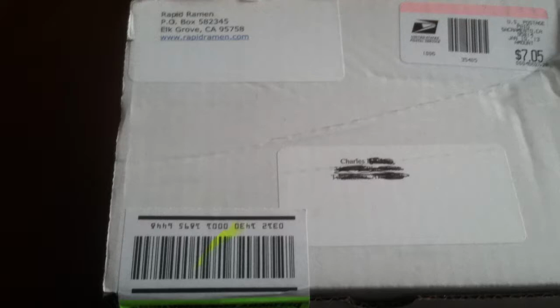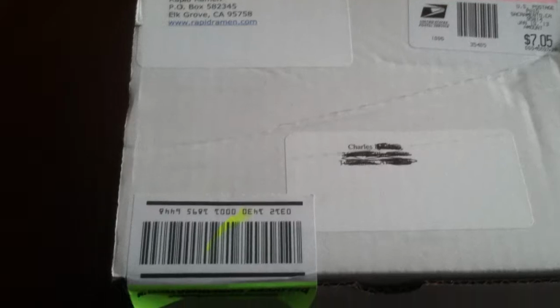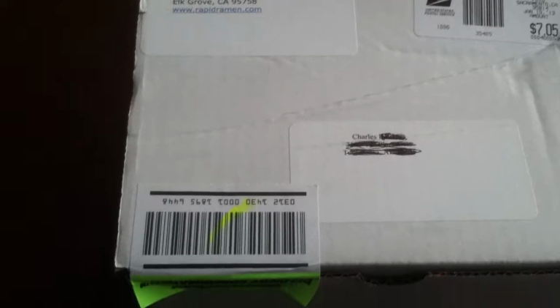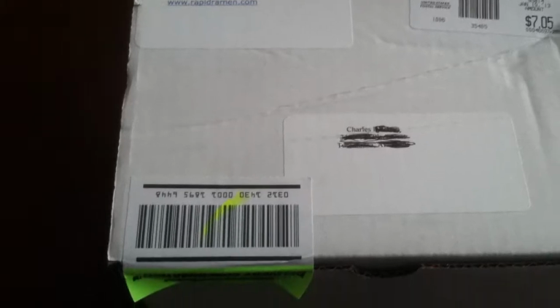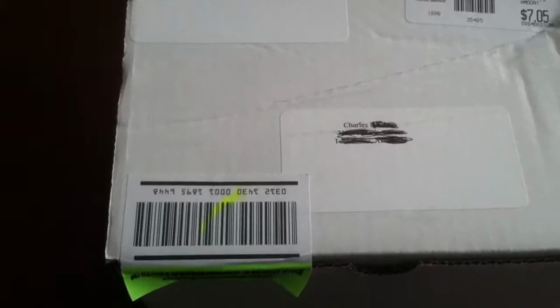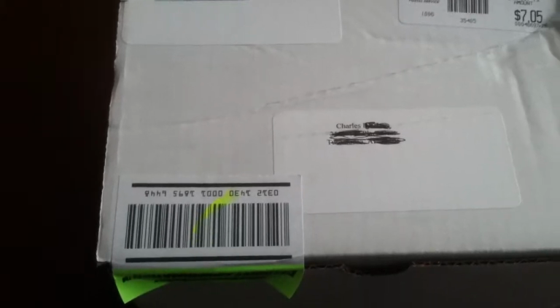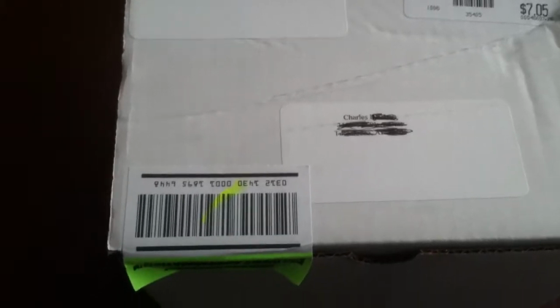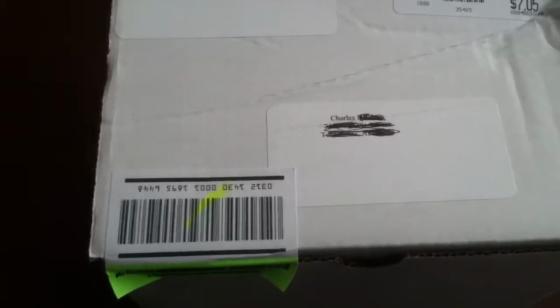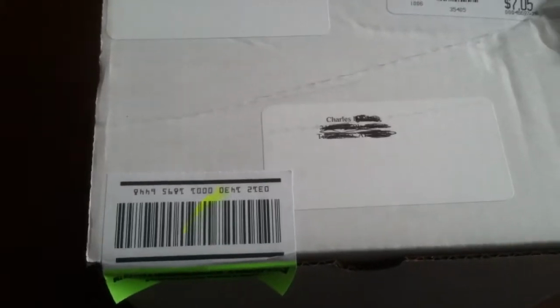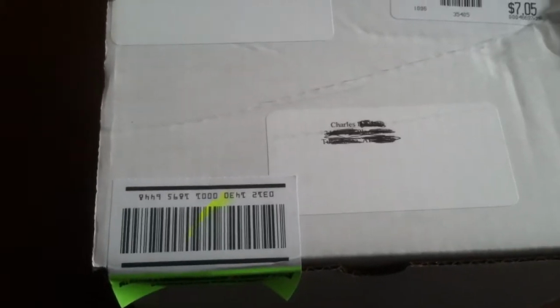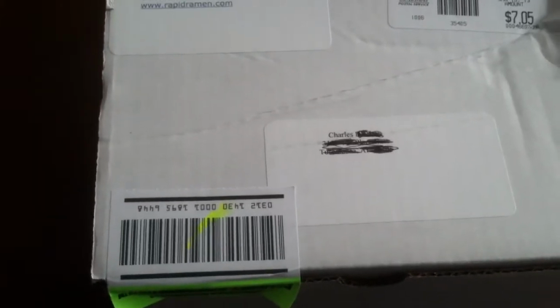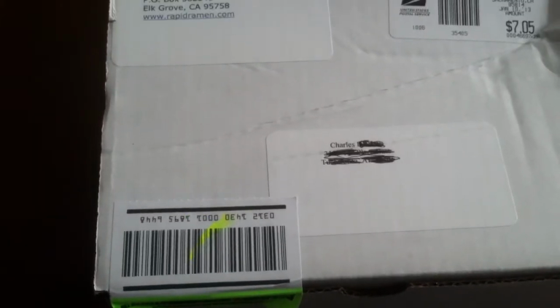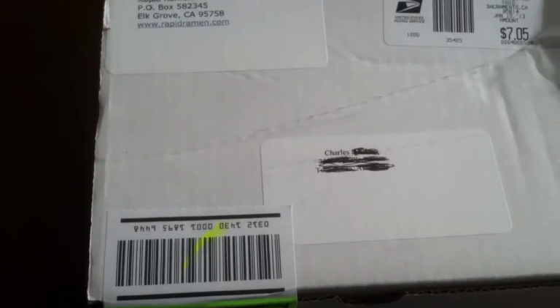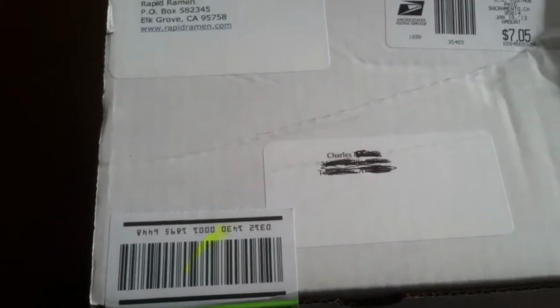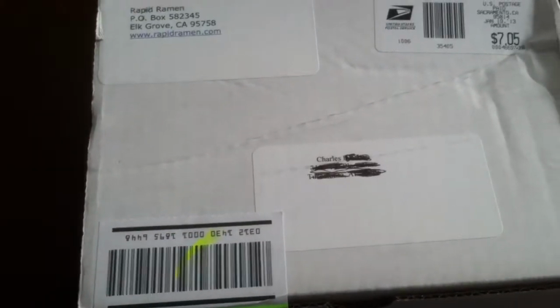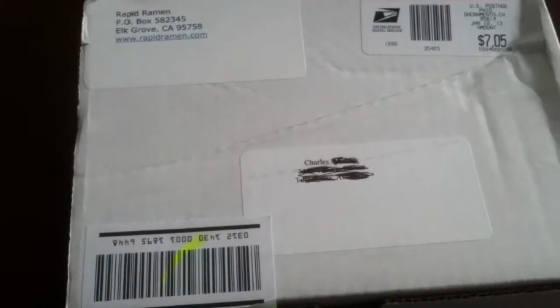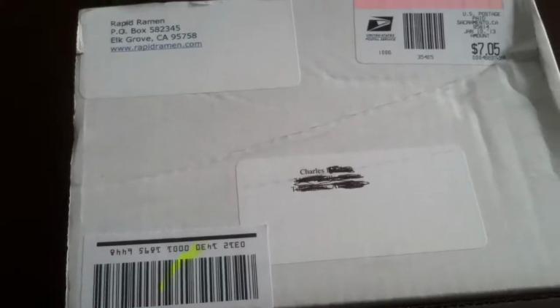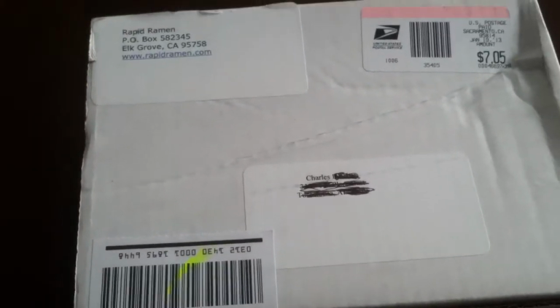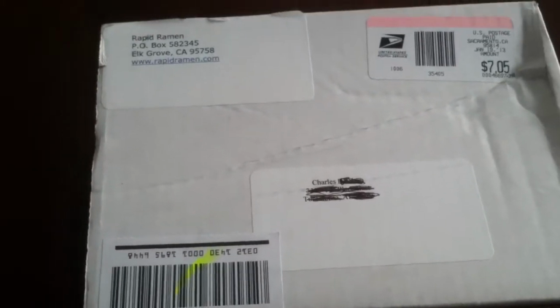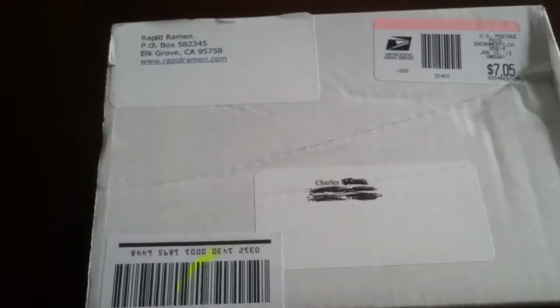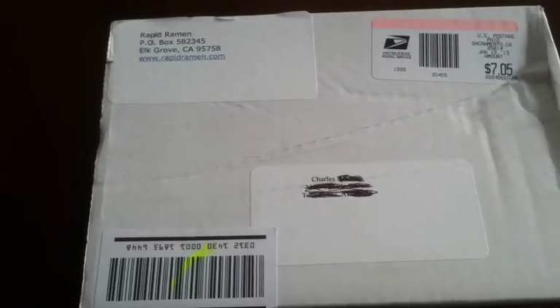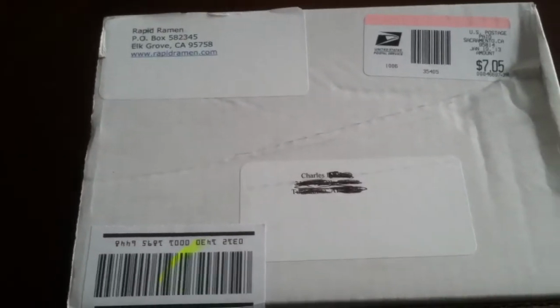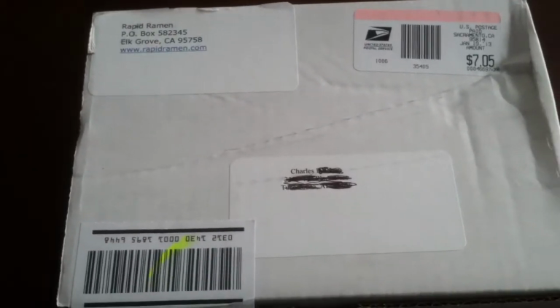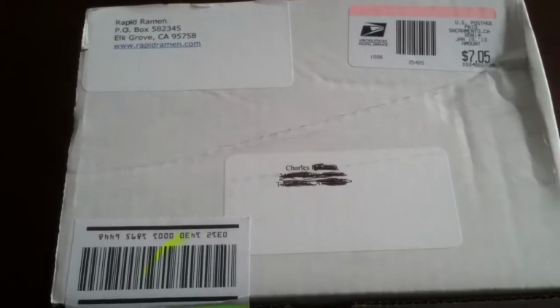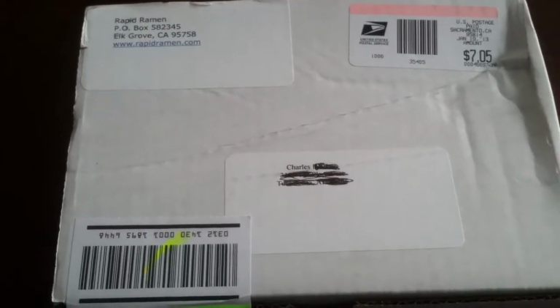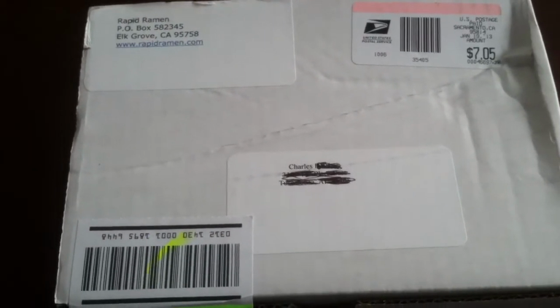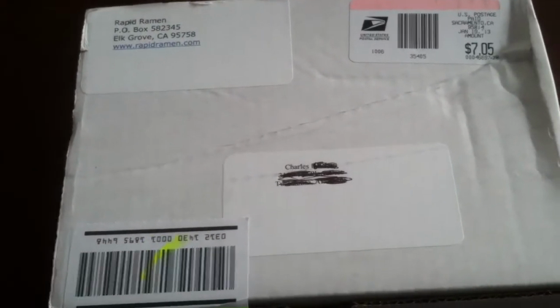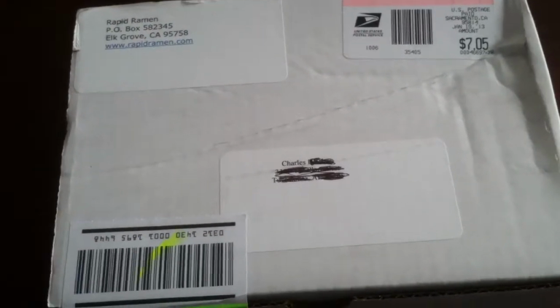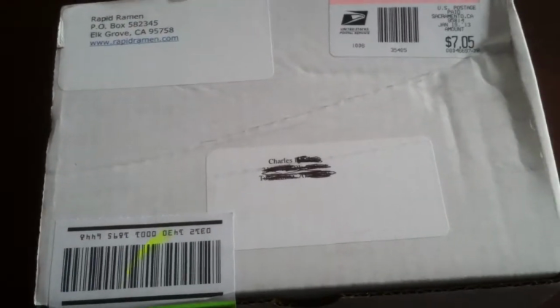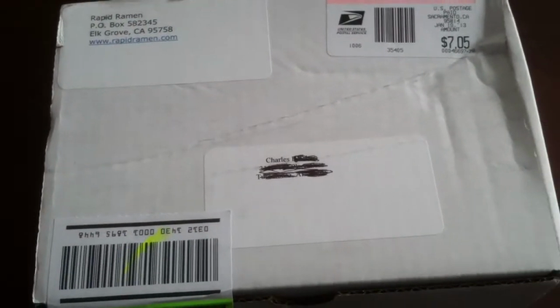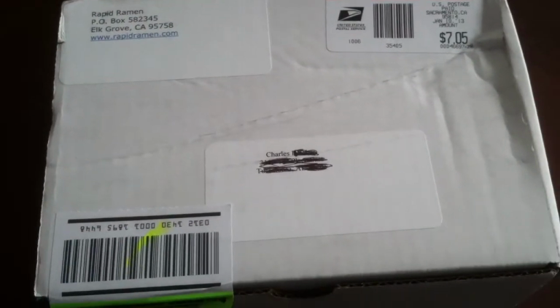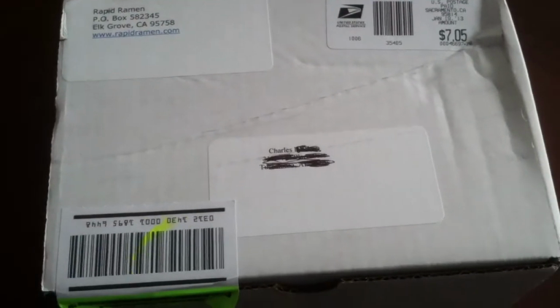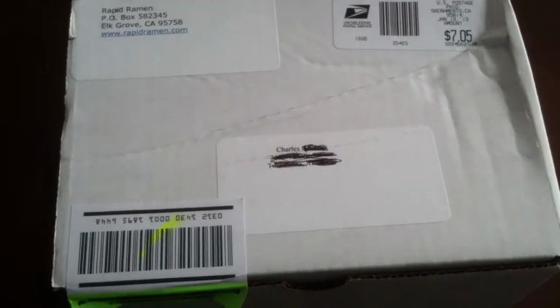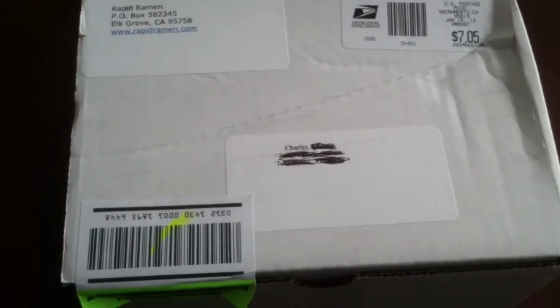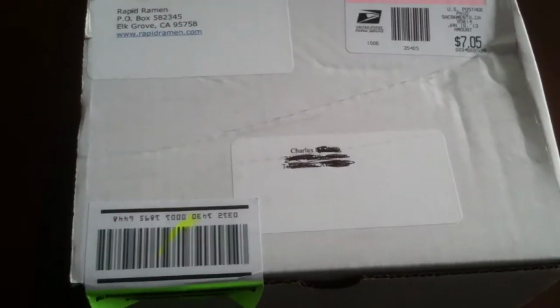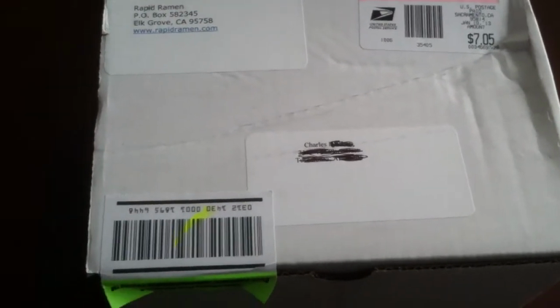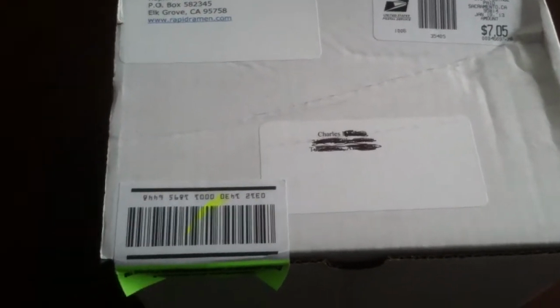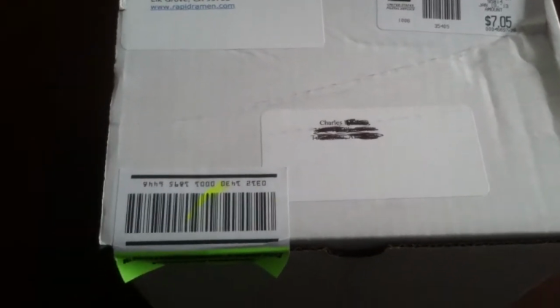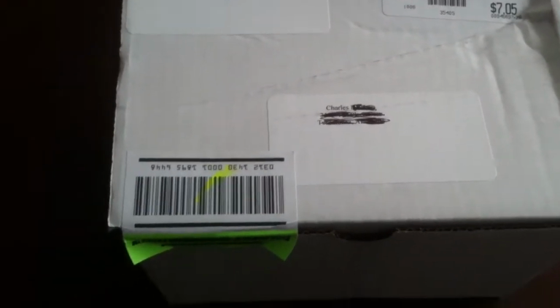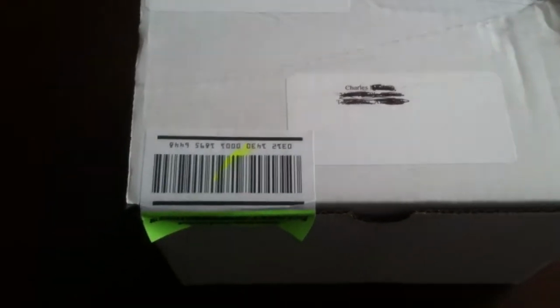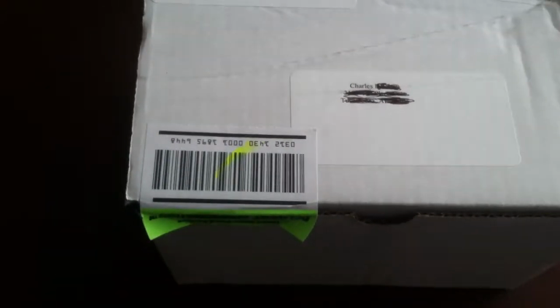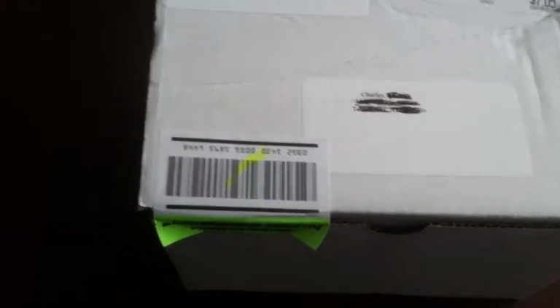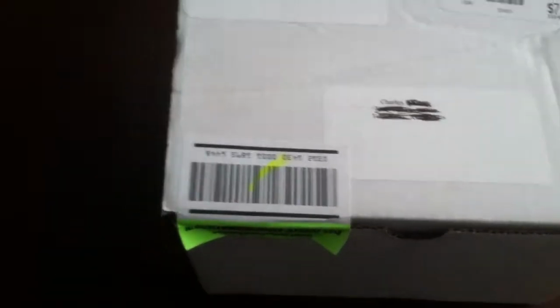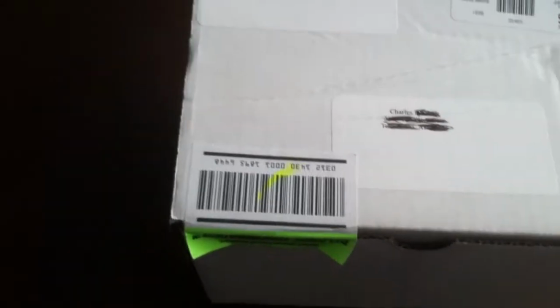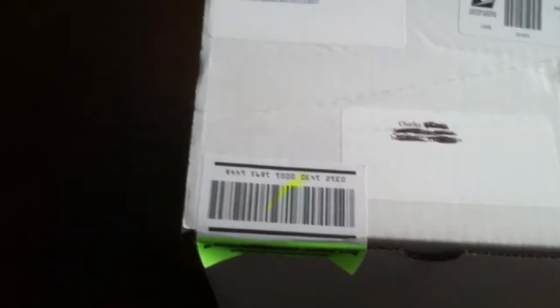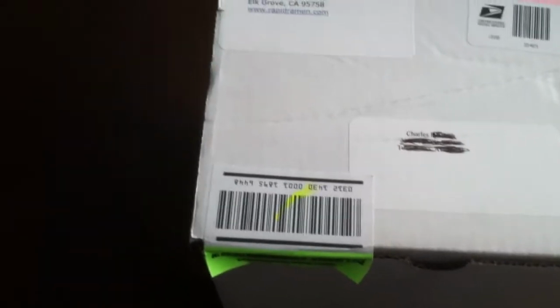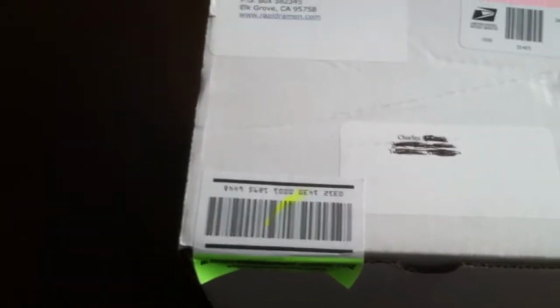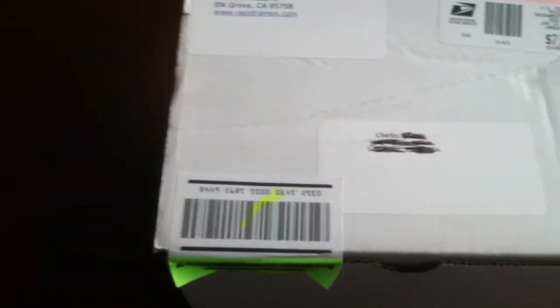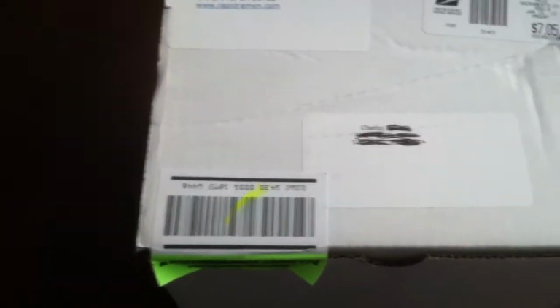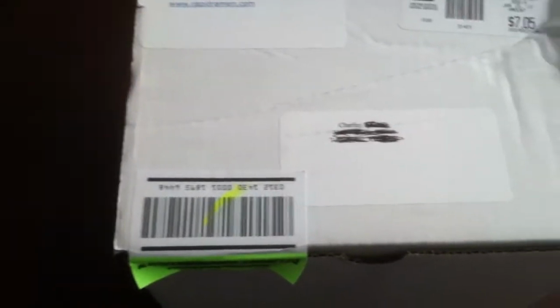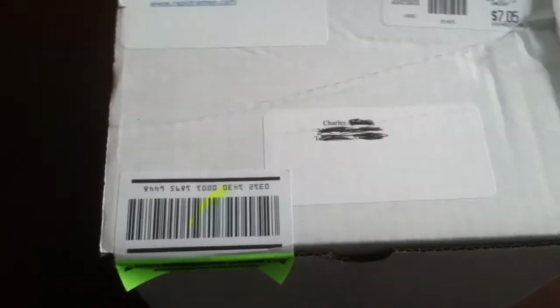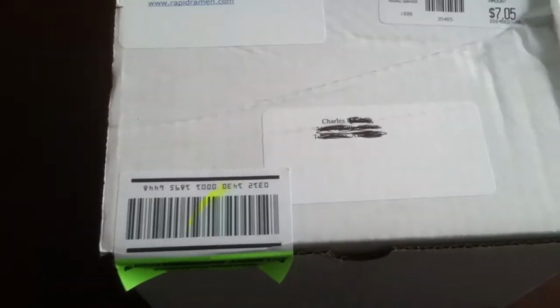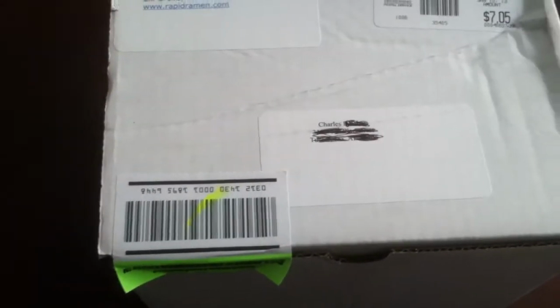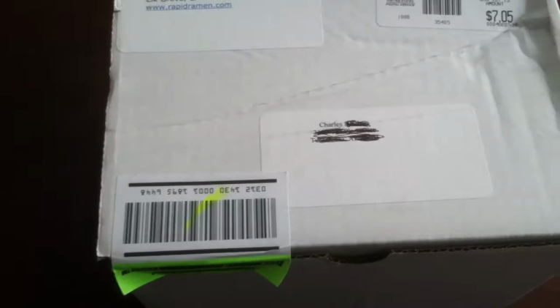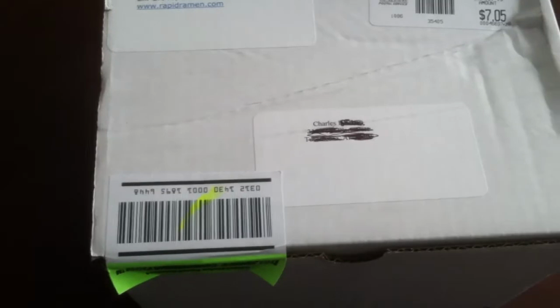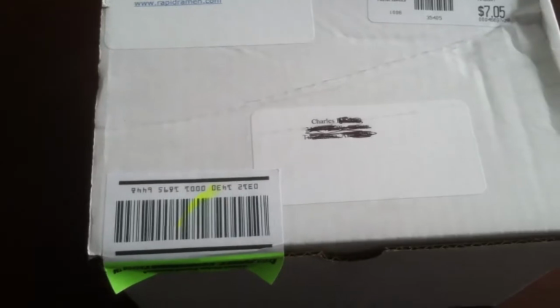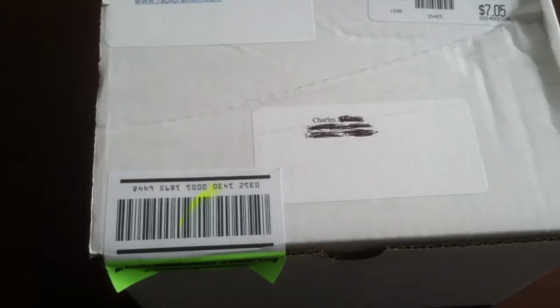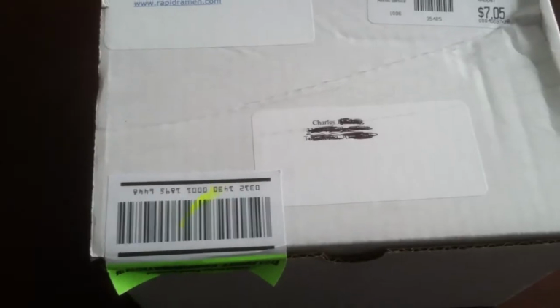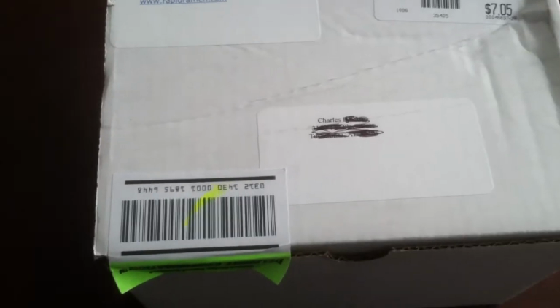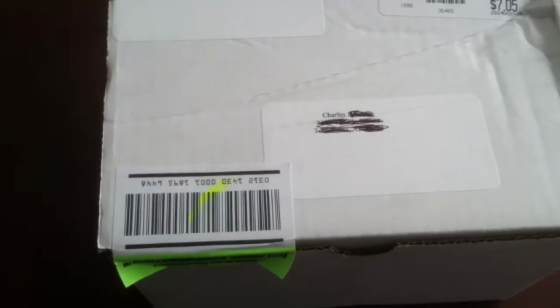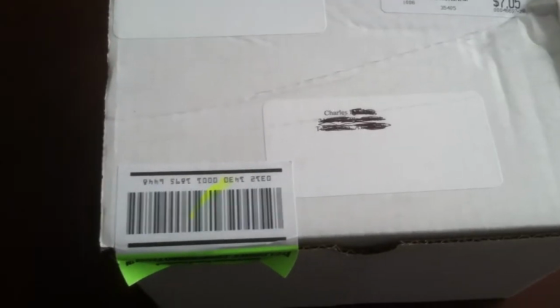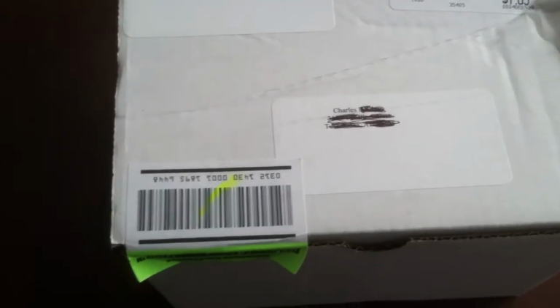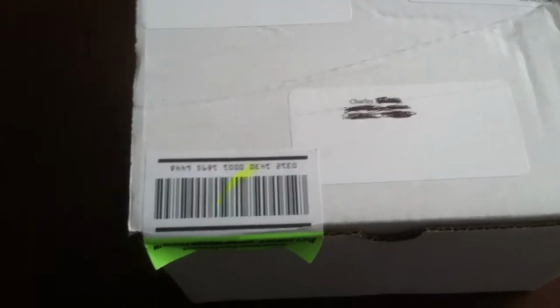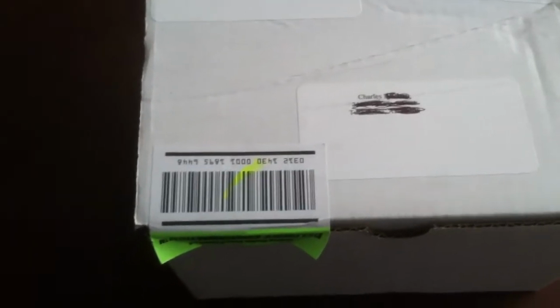All right, good morning everybody. This is Stop It Charles and I'm about to do a little unboxing.